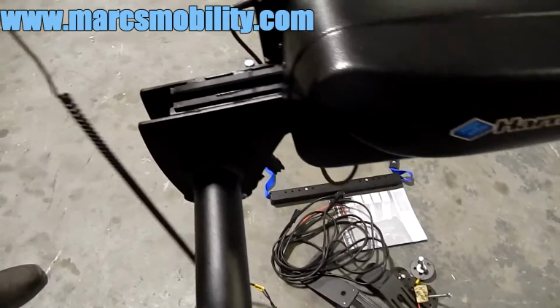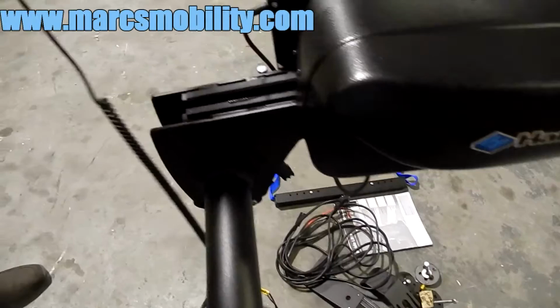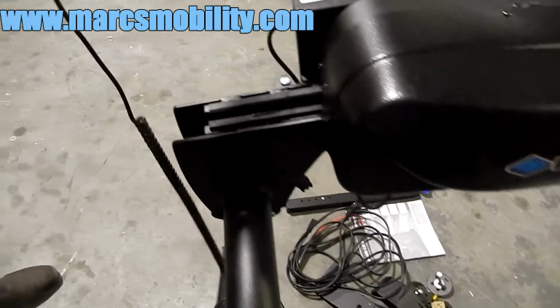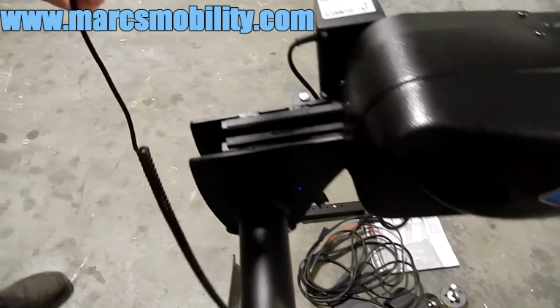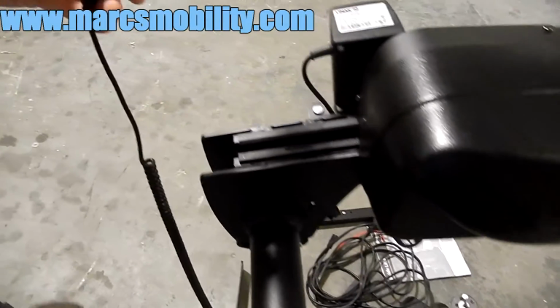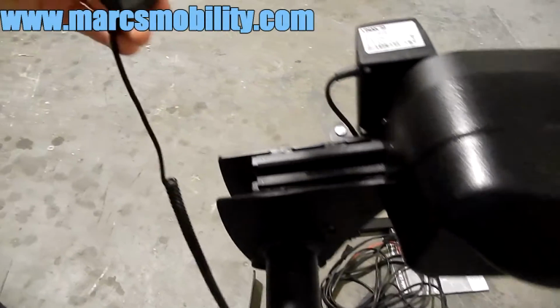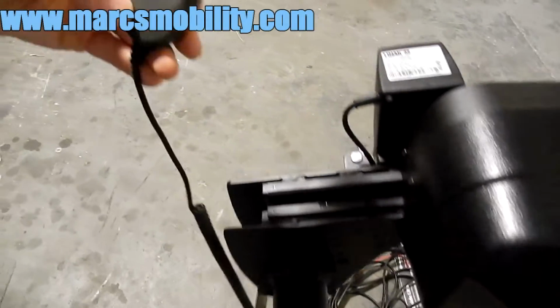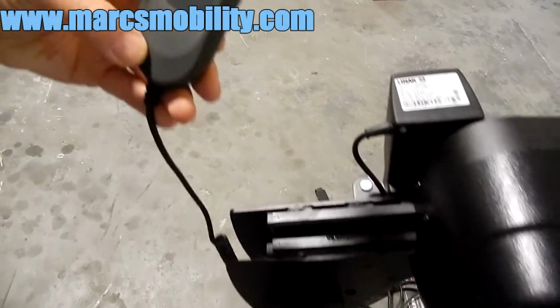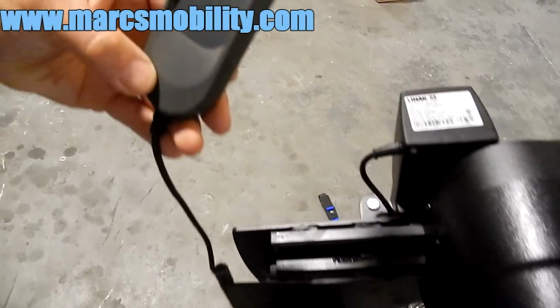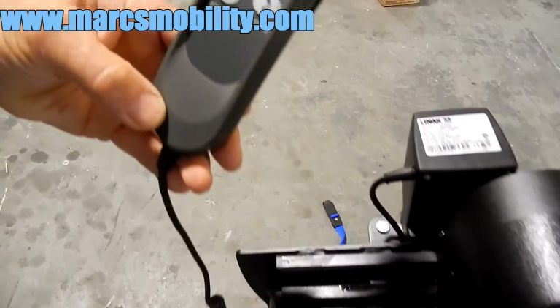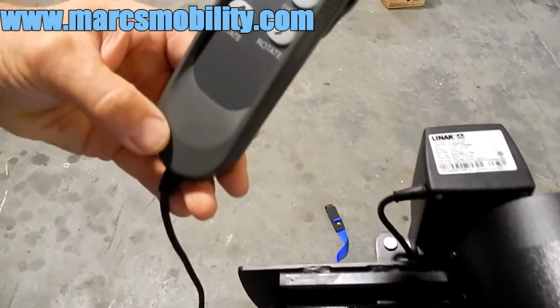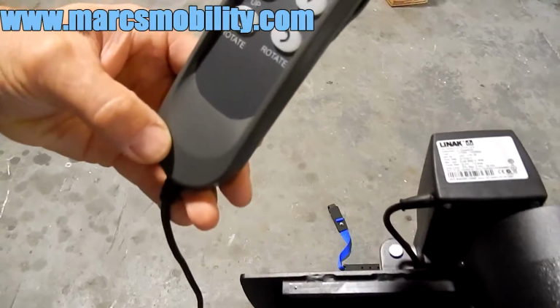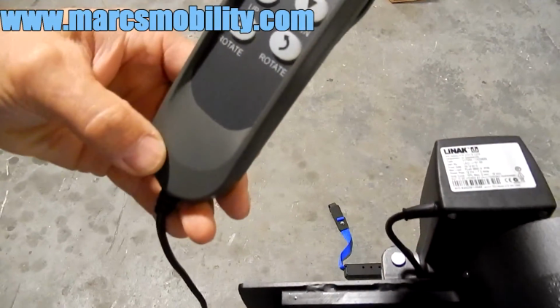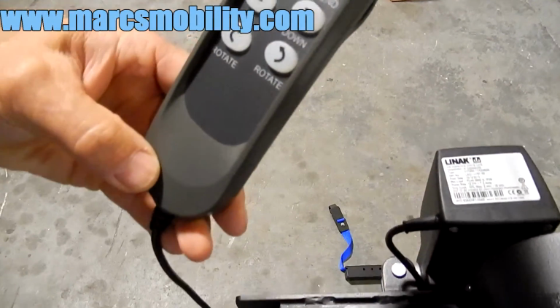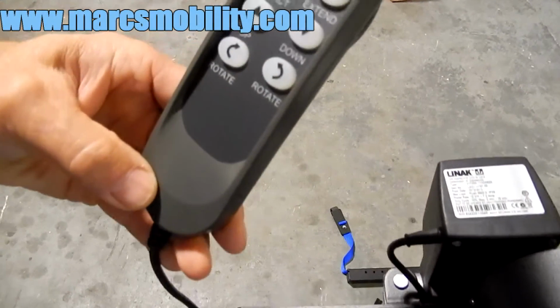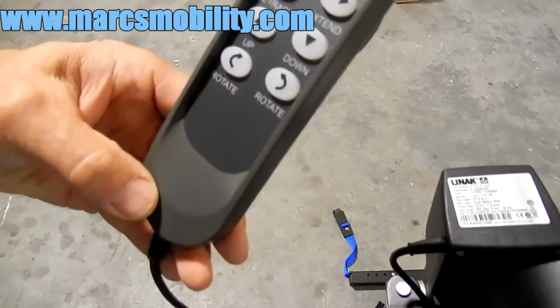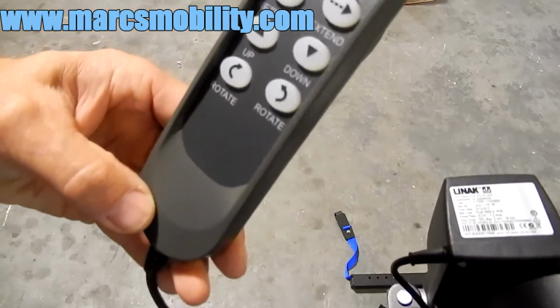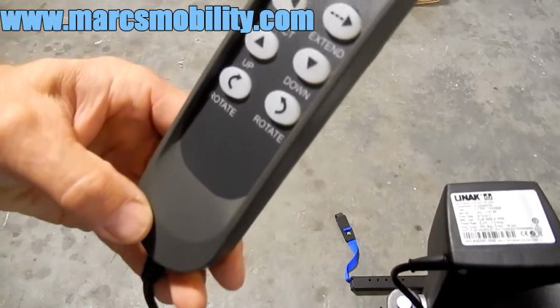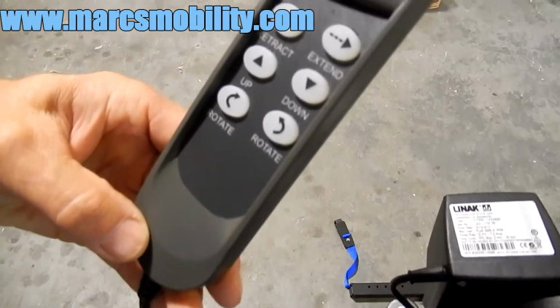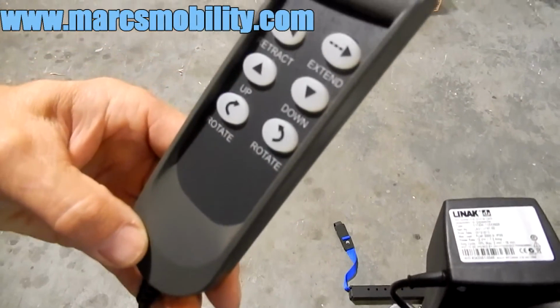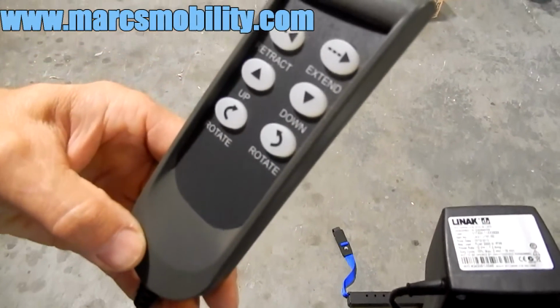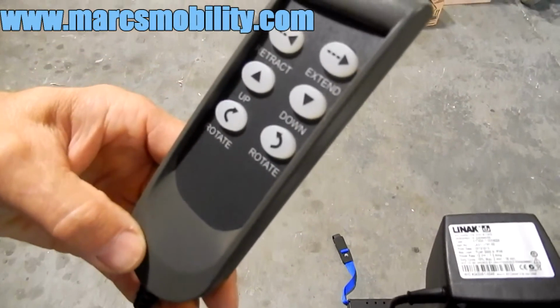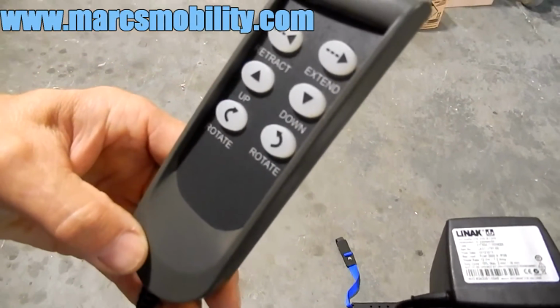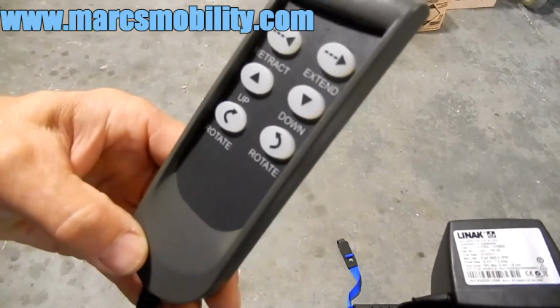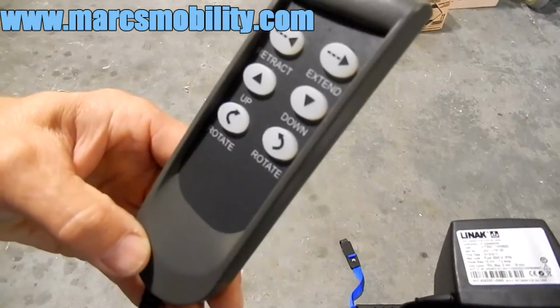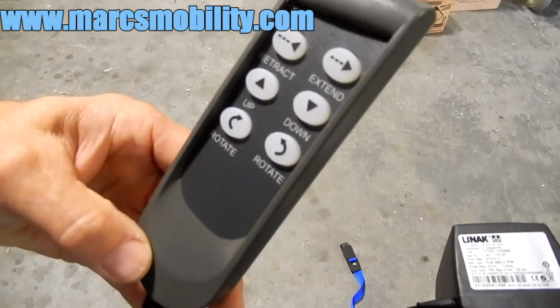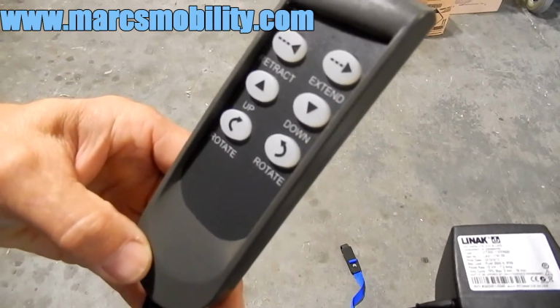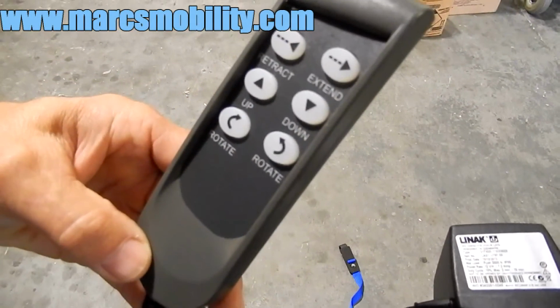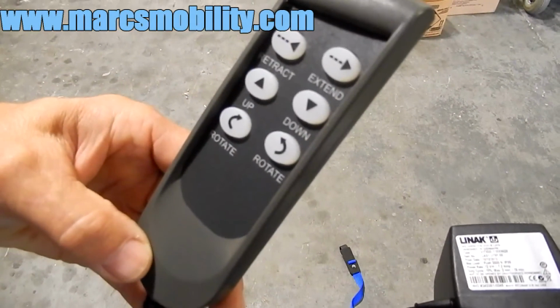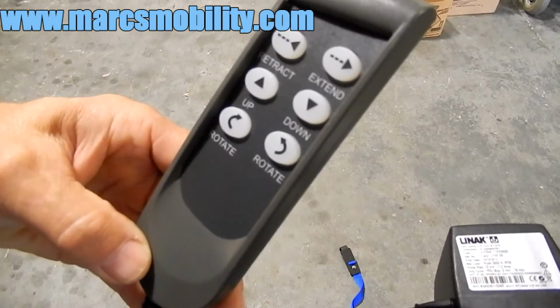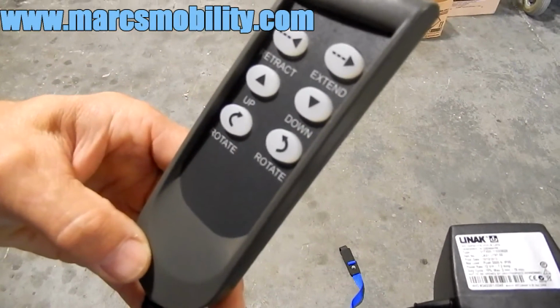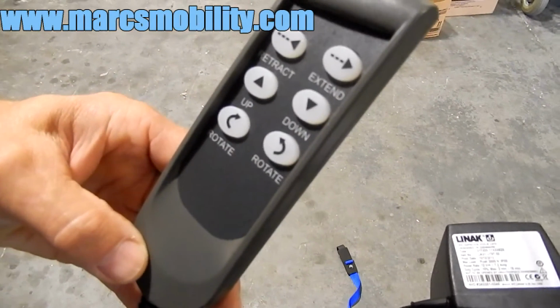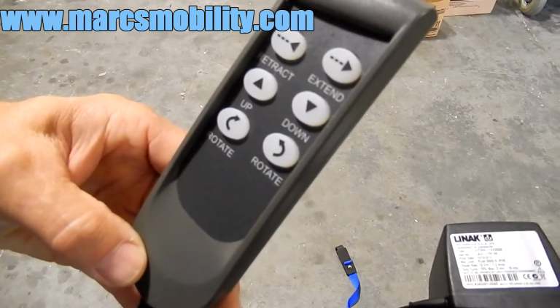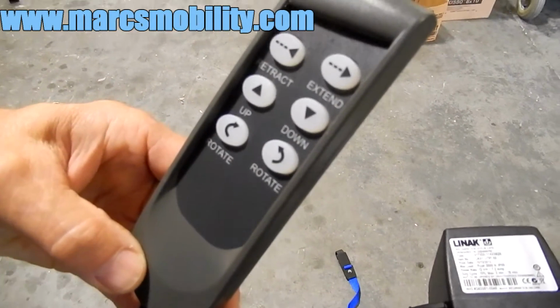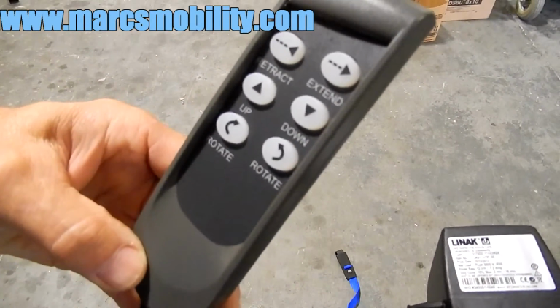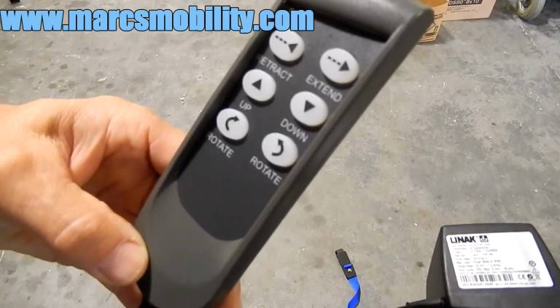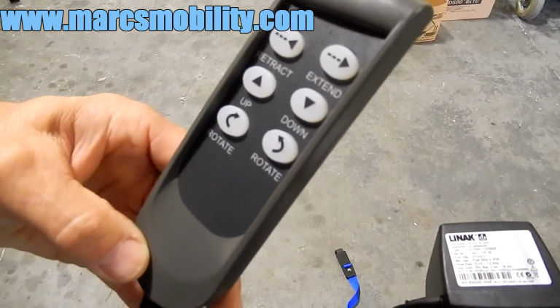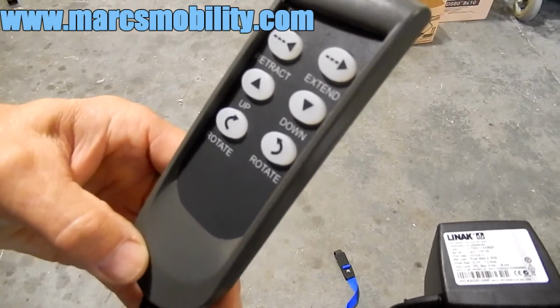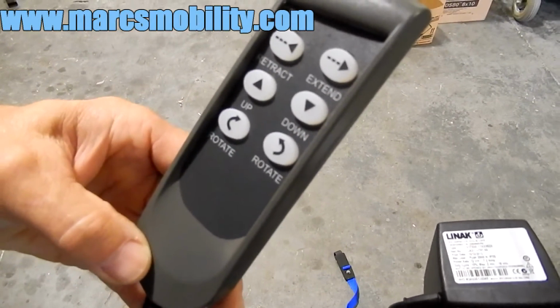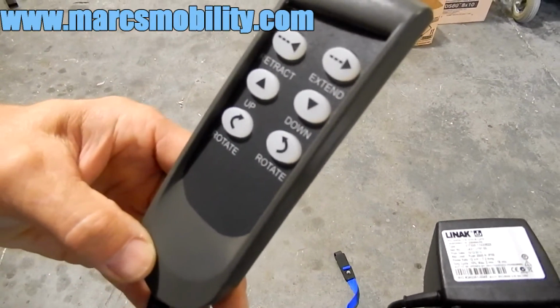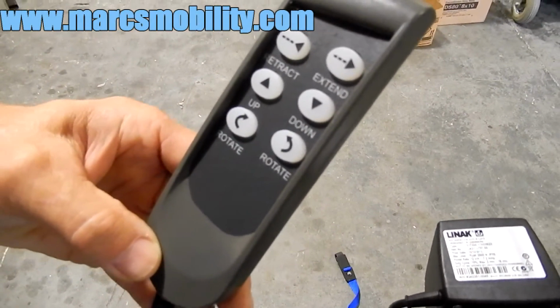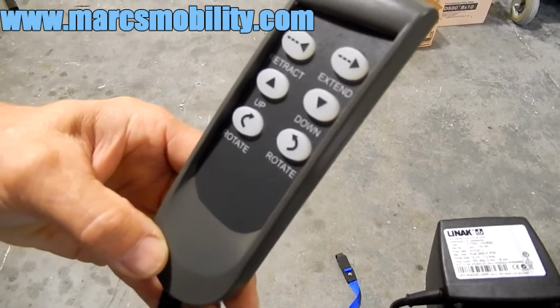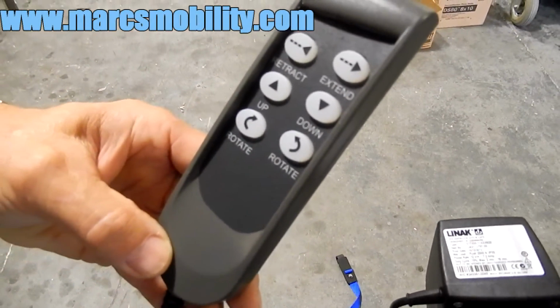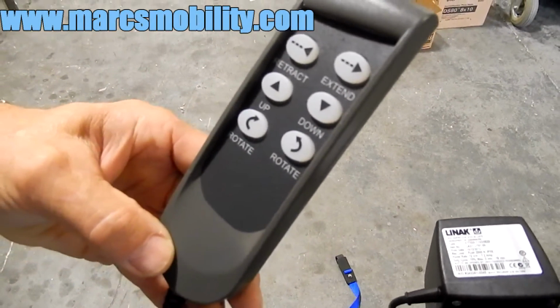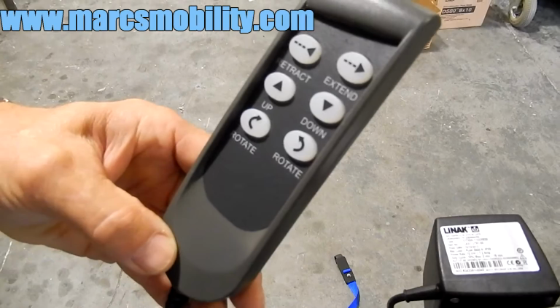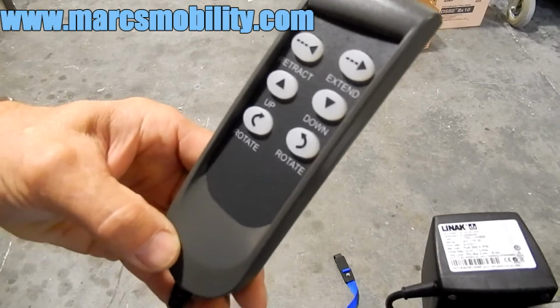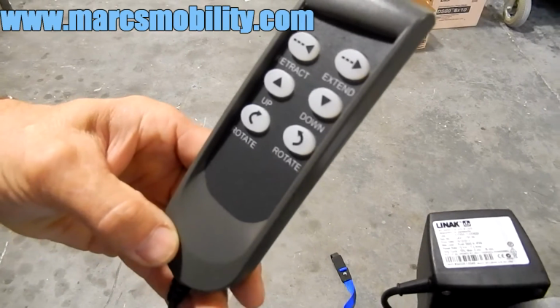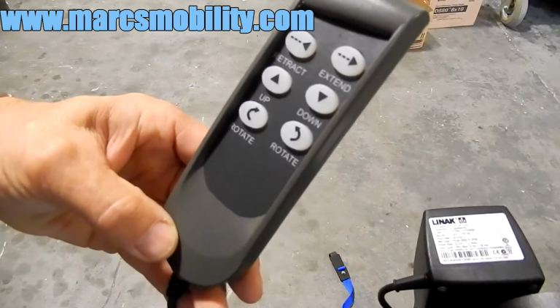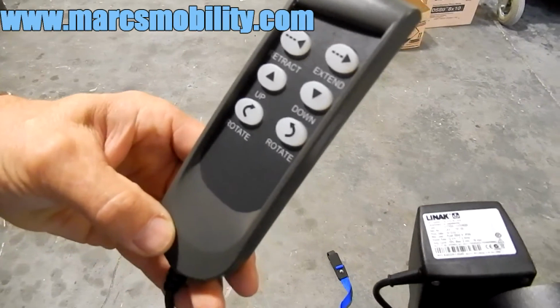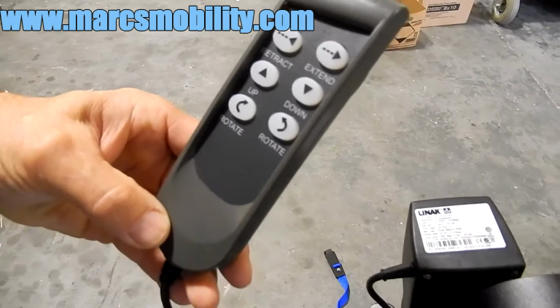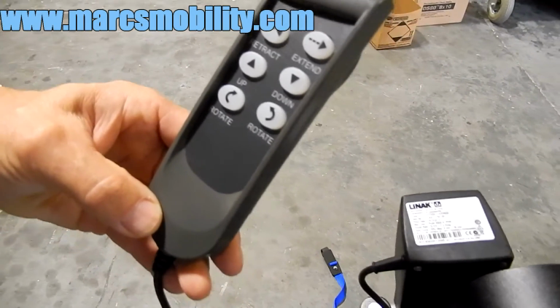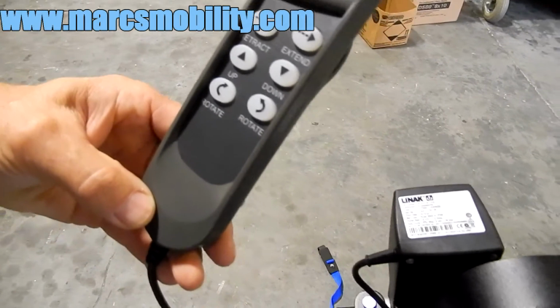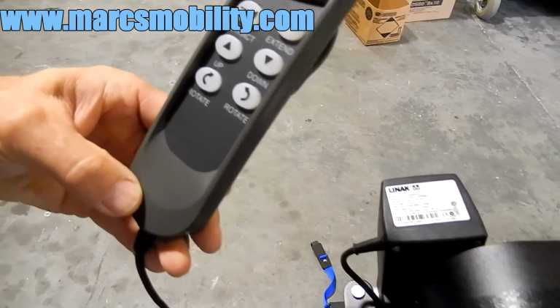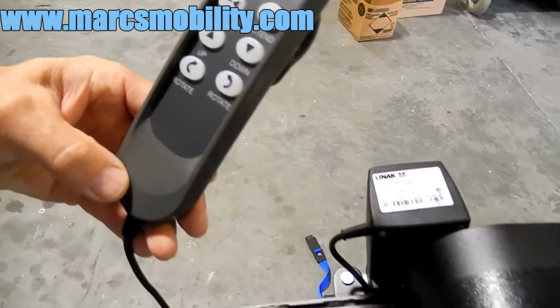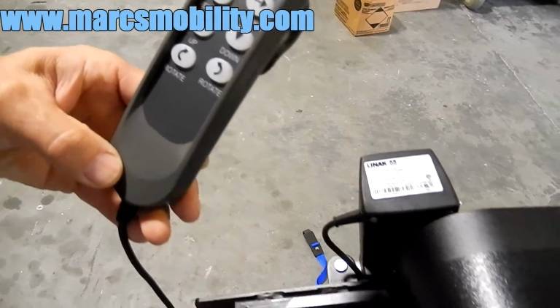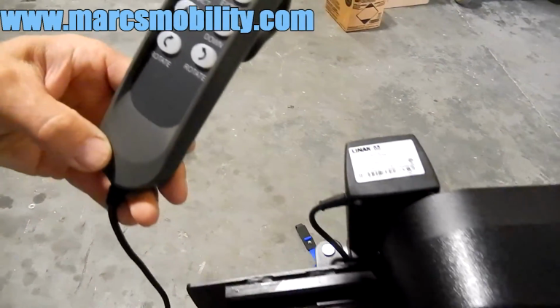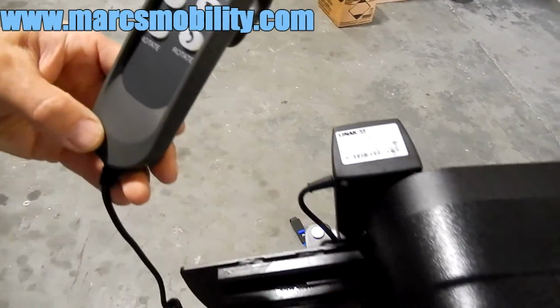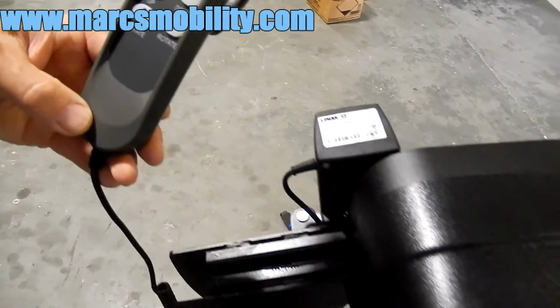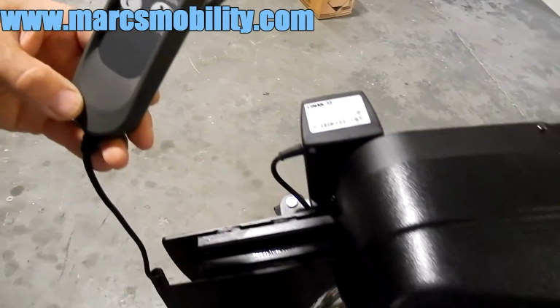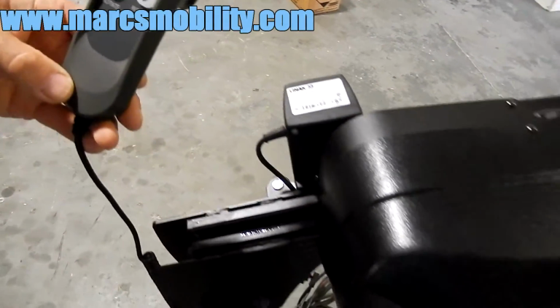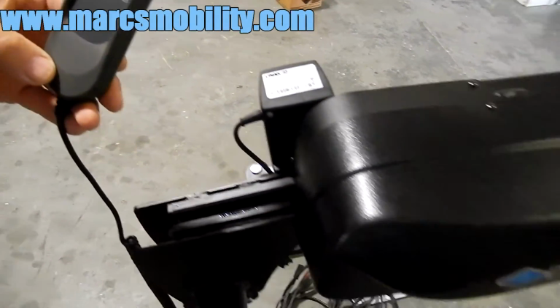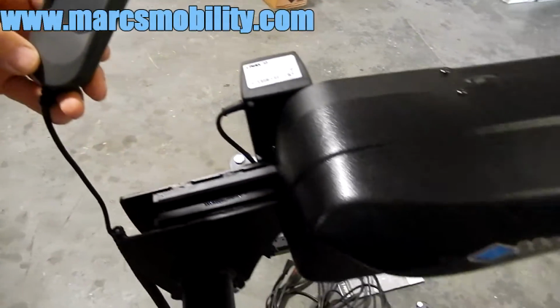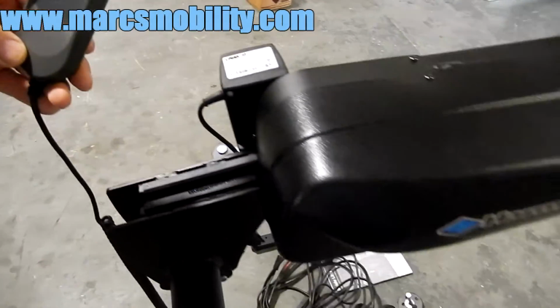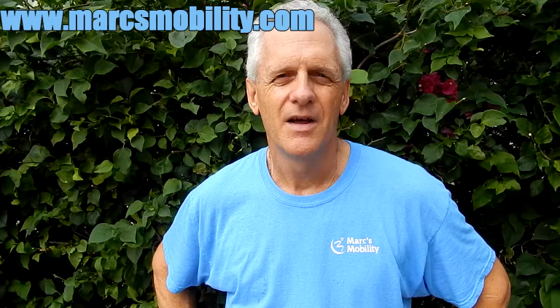This would be your remote, where you have your extension out button, your up and down button, and your rotation button to rotate in and out of the vehicle.